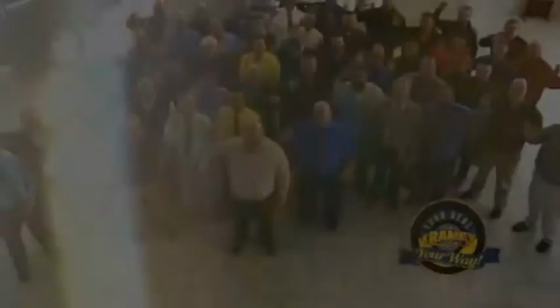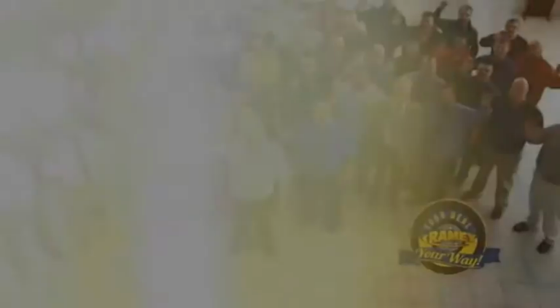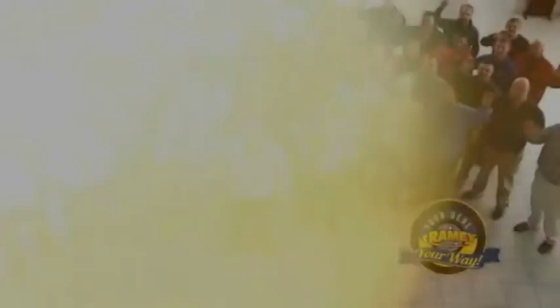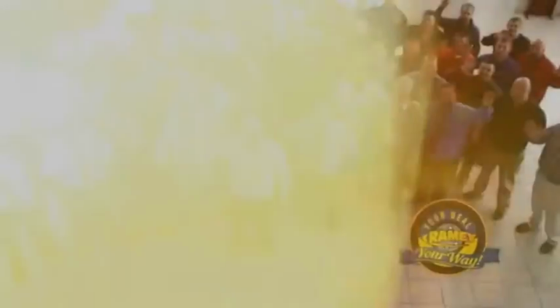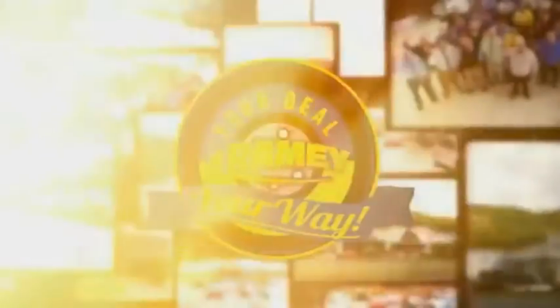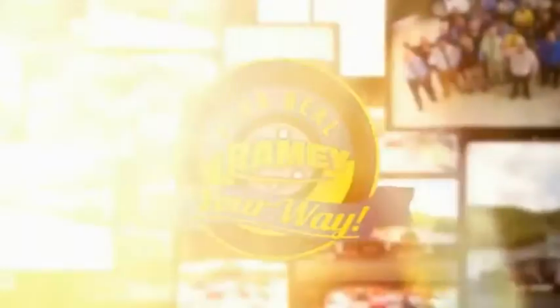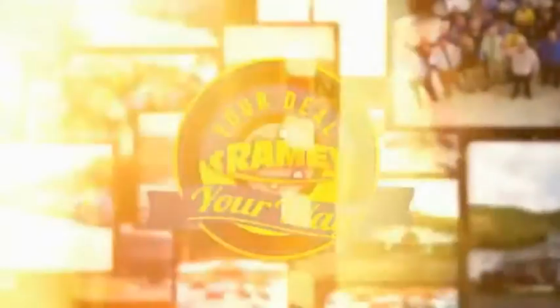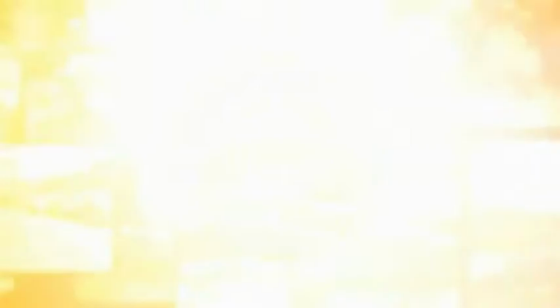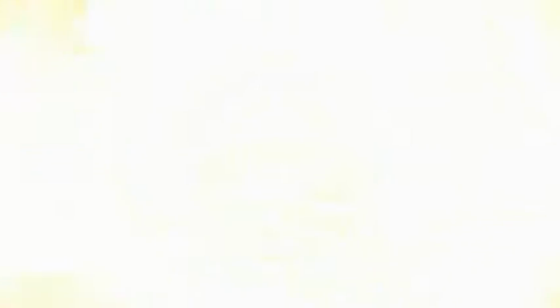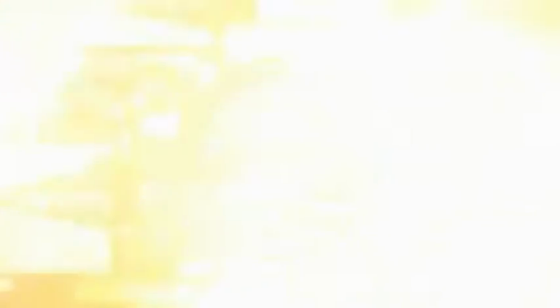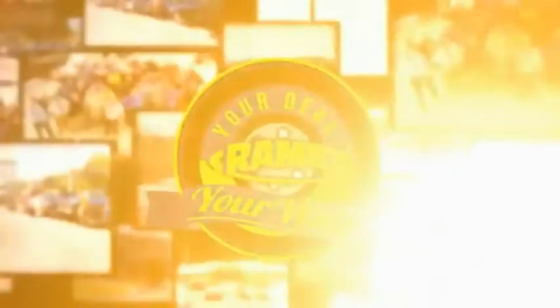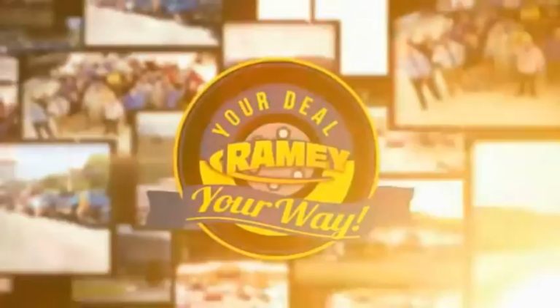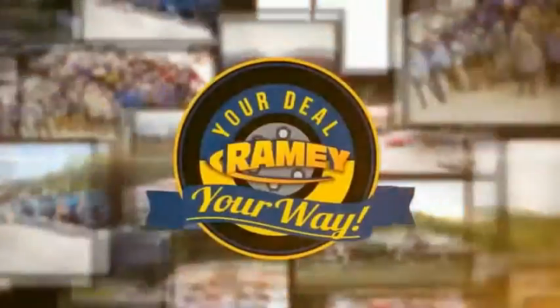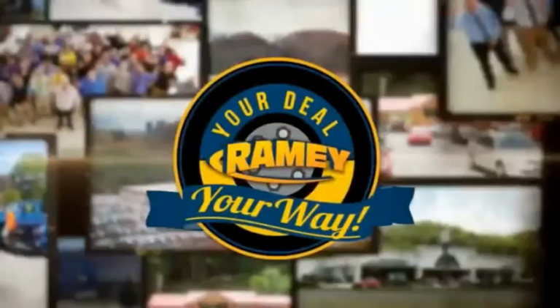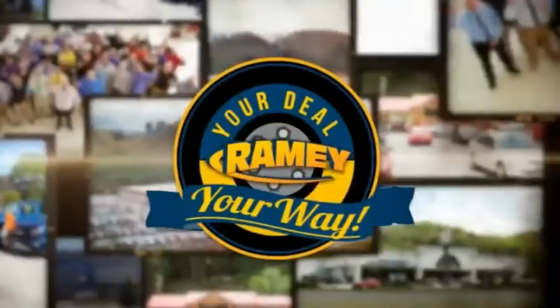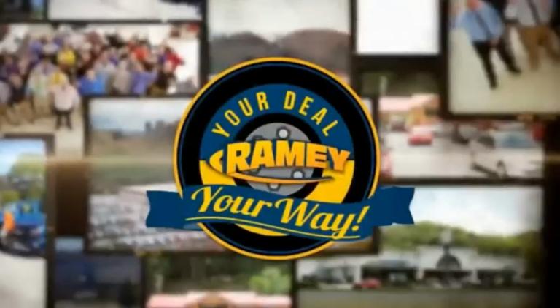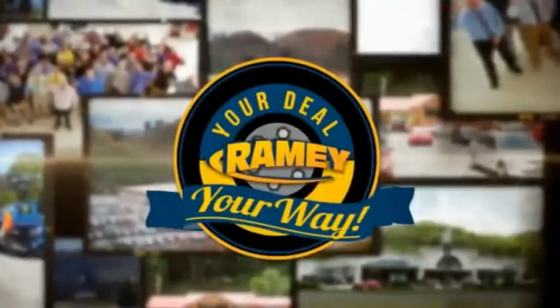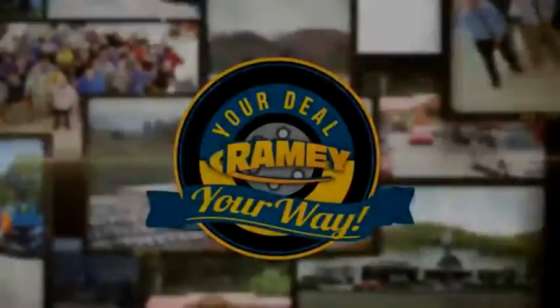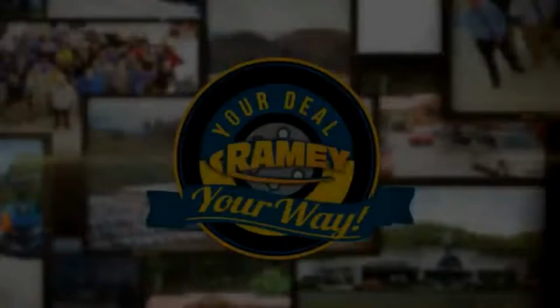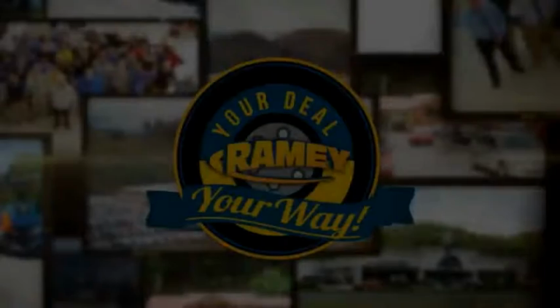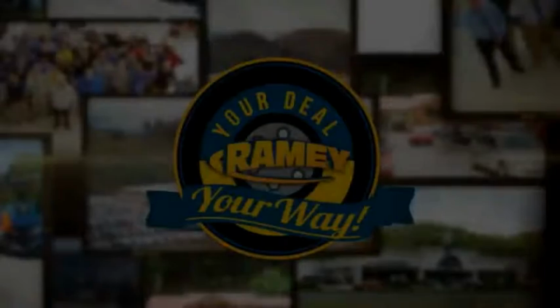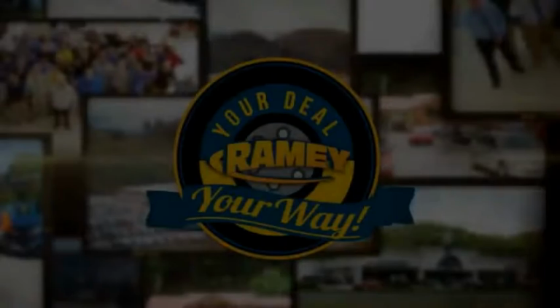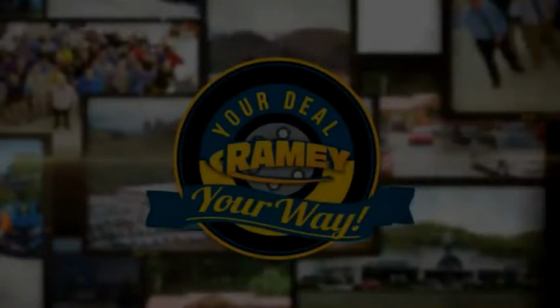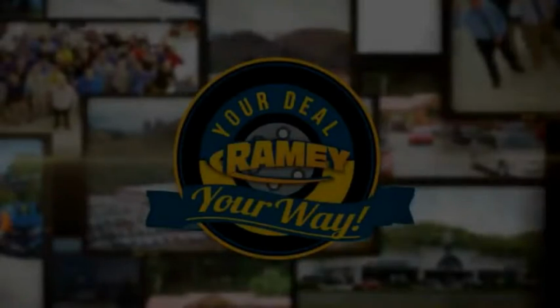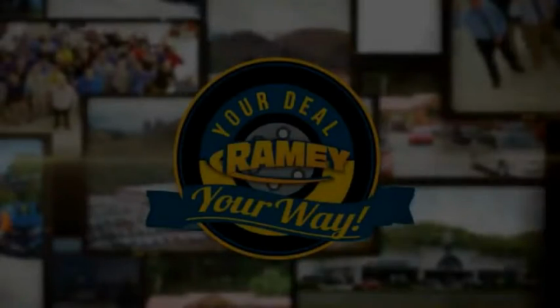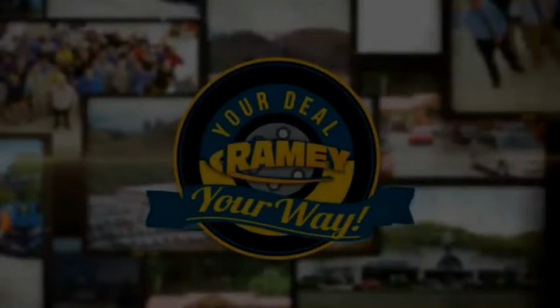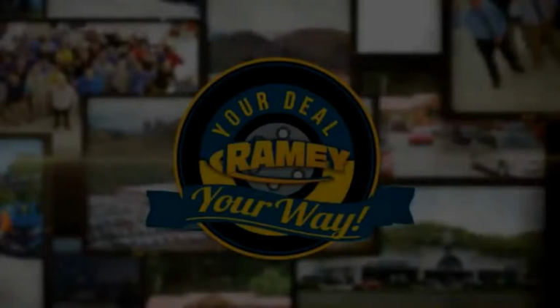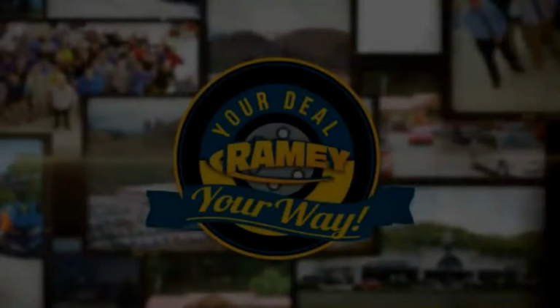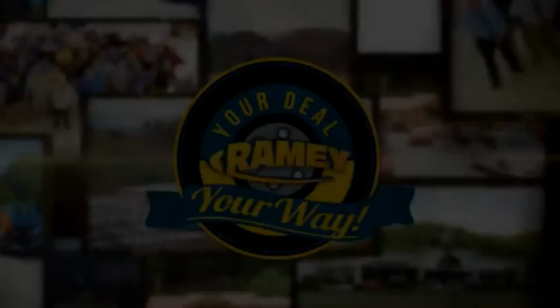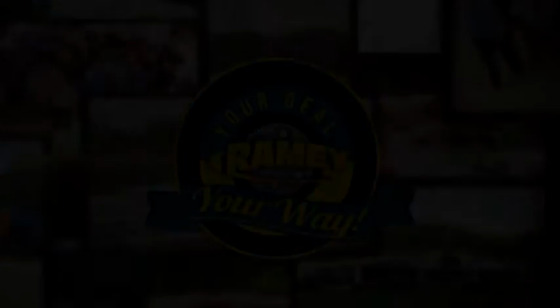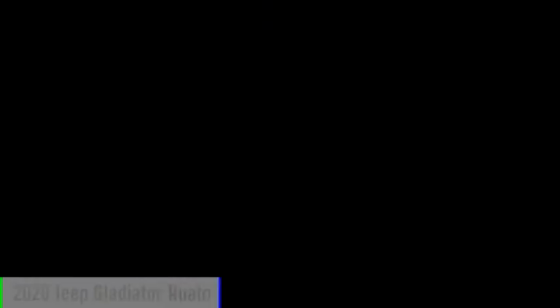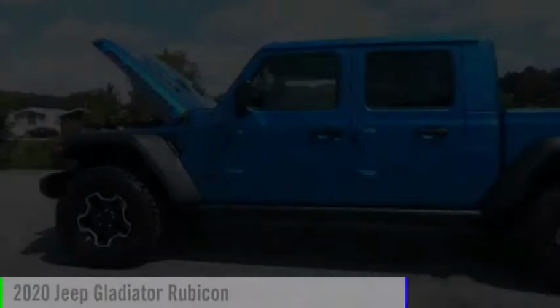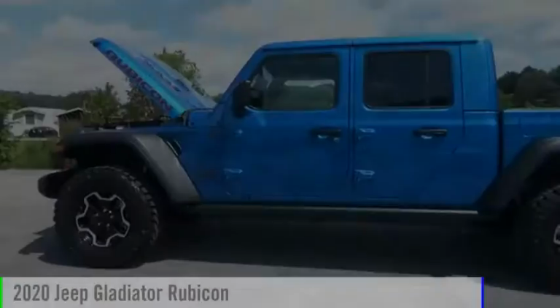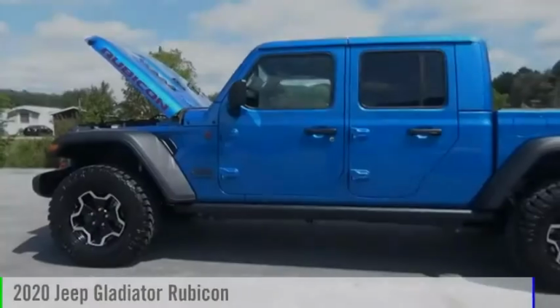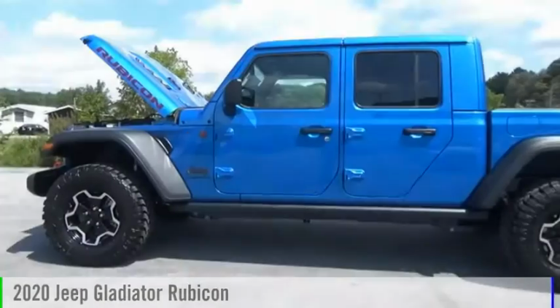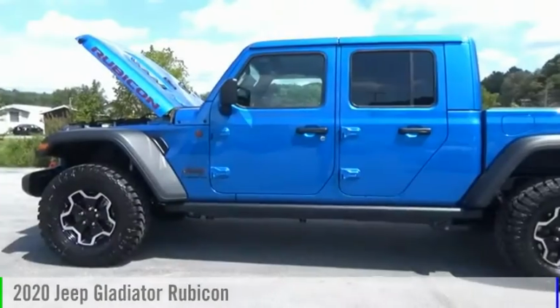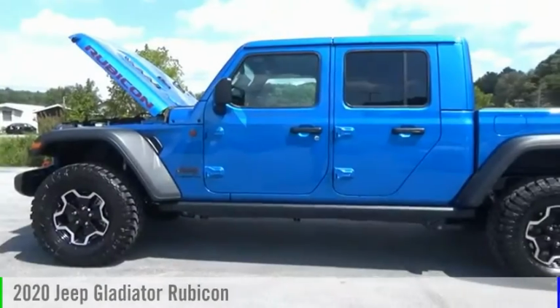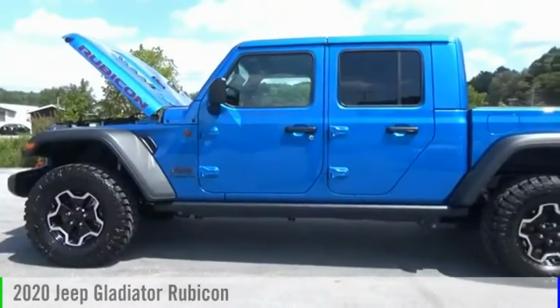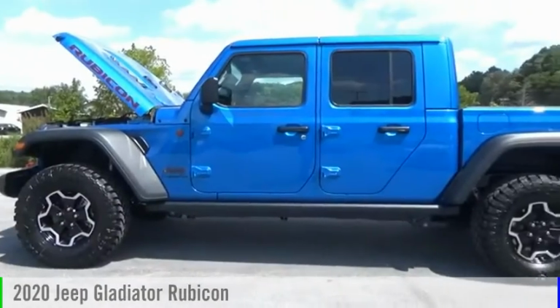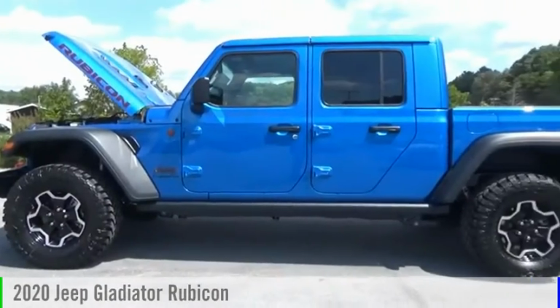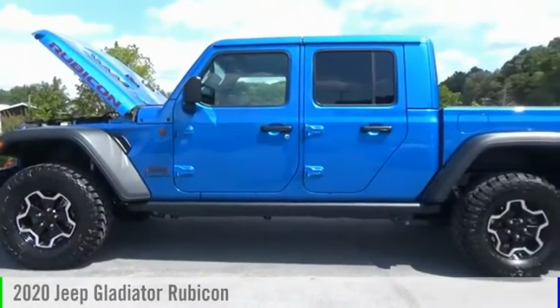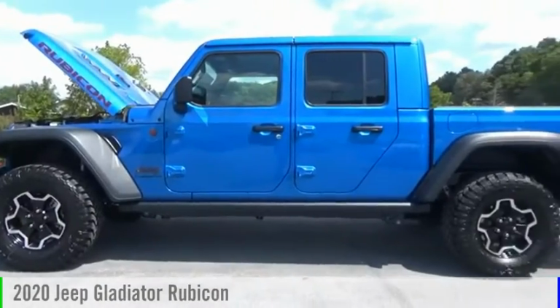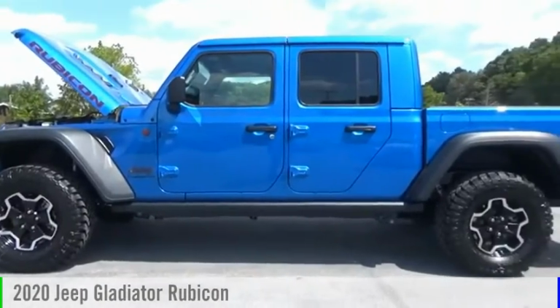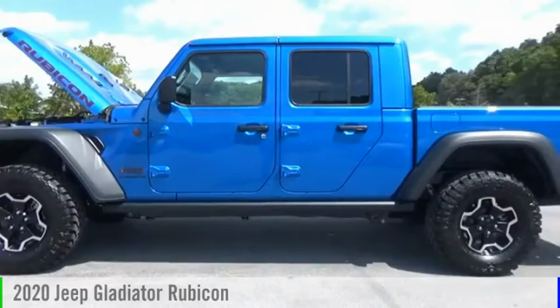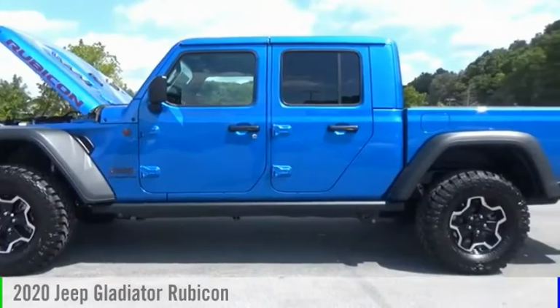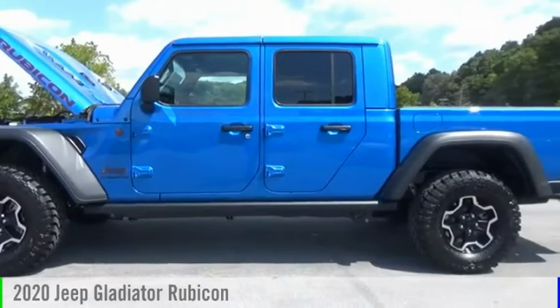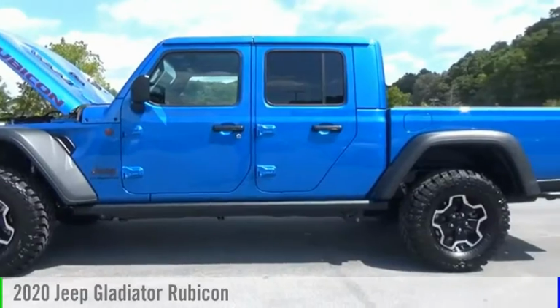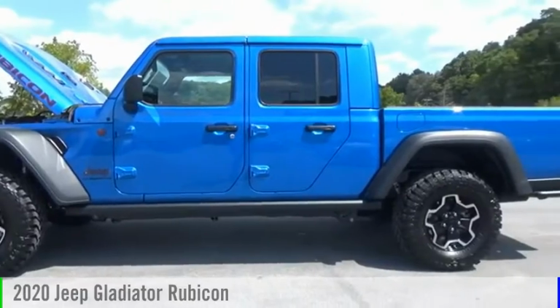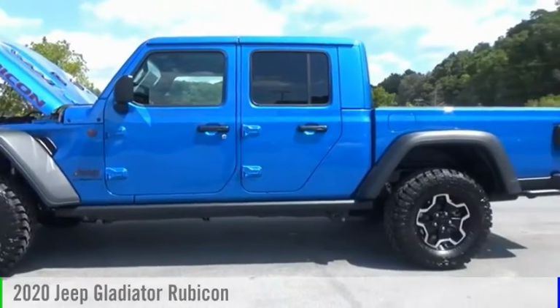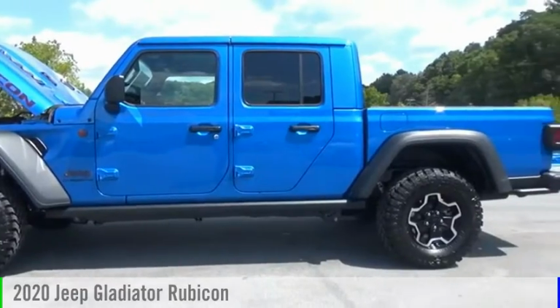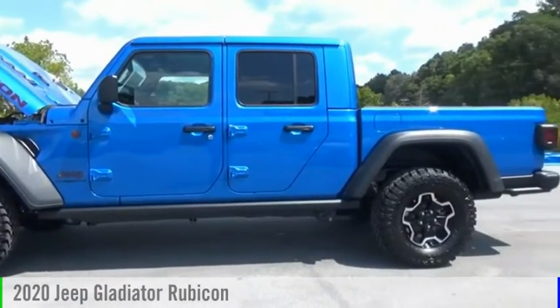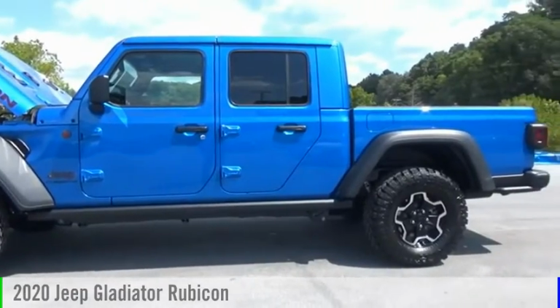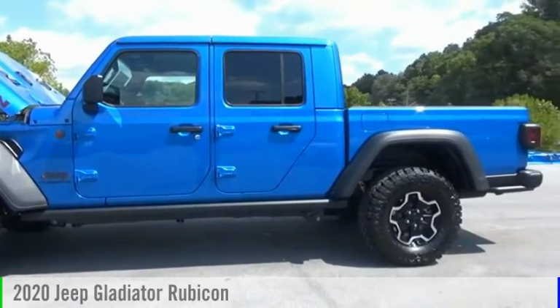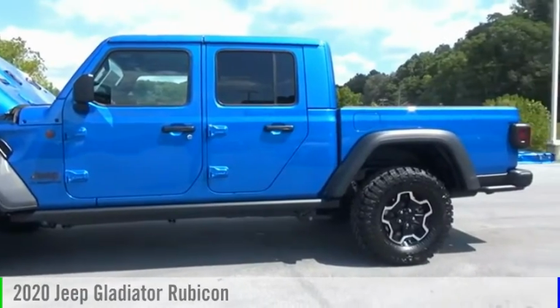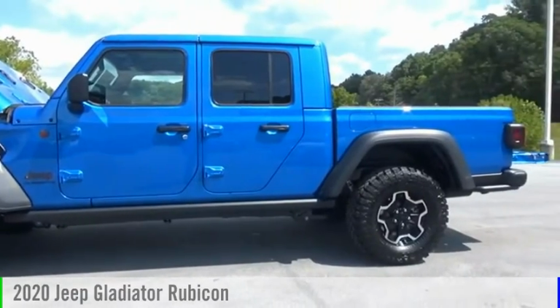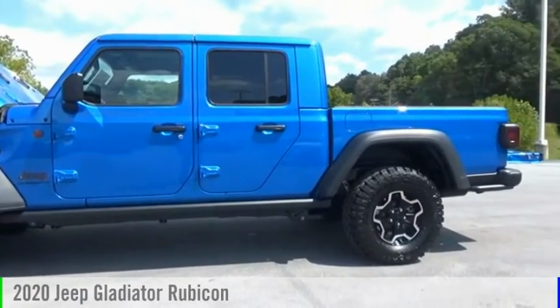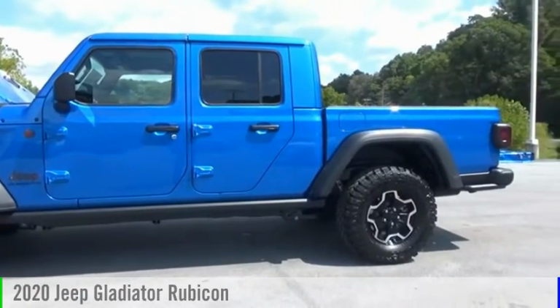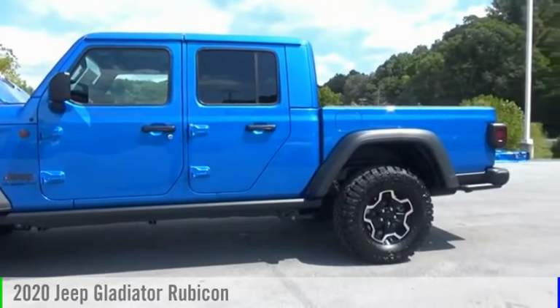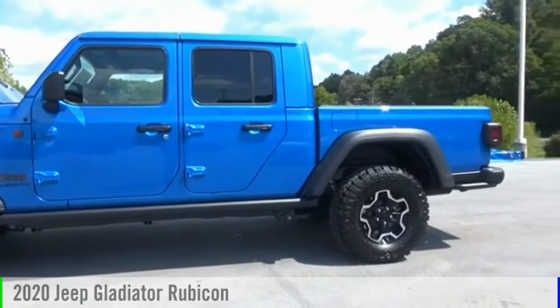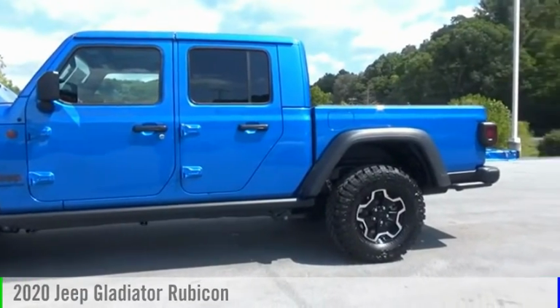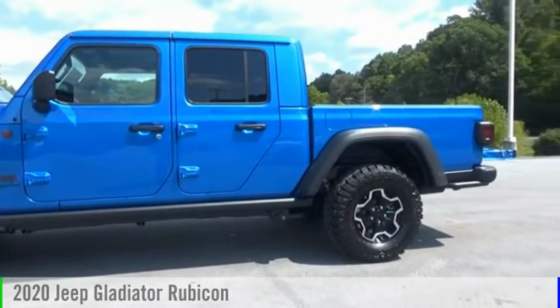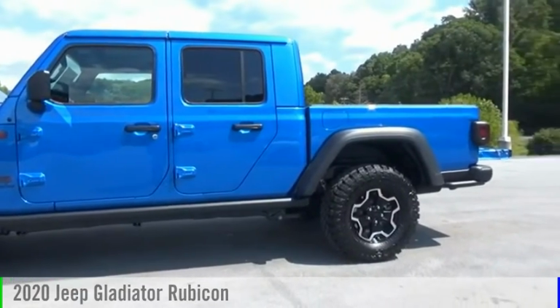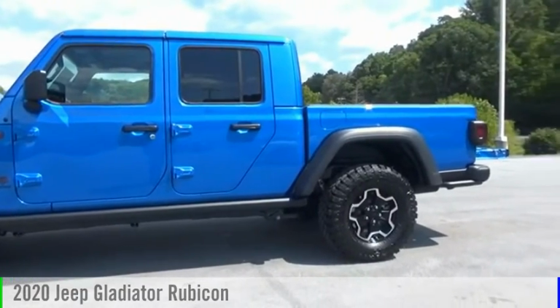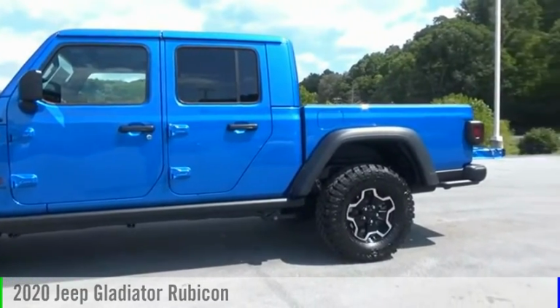Rainy, it's your deal, your way. Take a ride in the 2020 Gladiator.